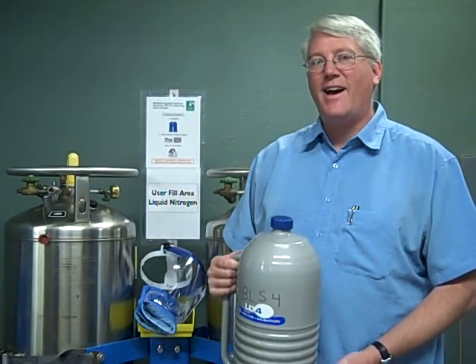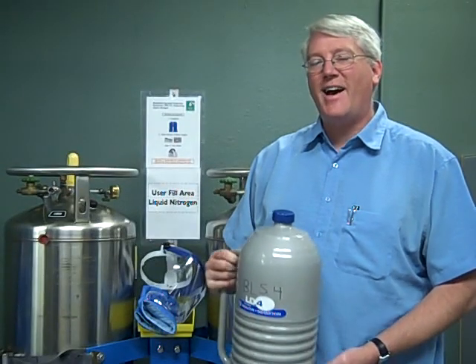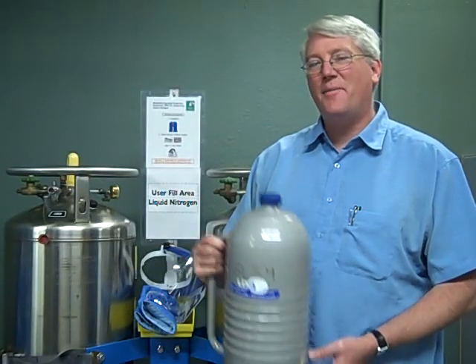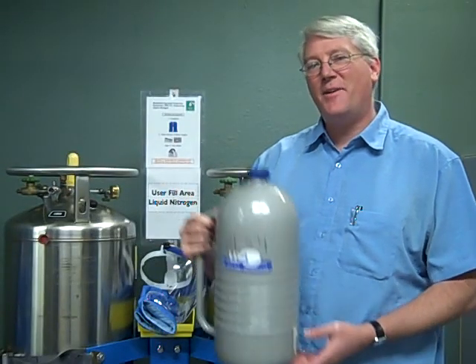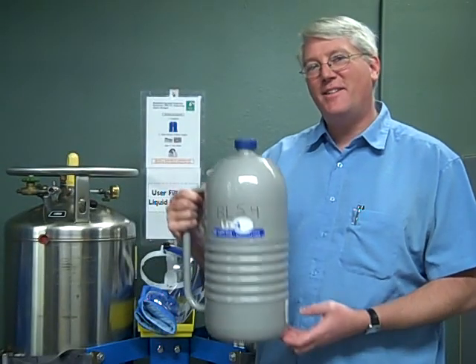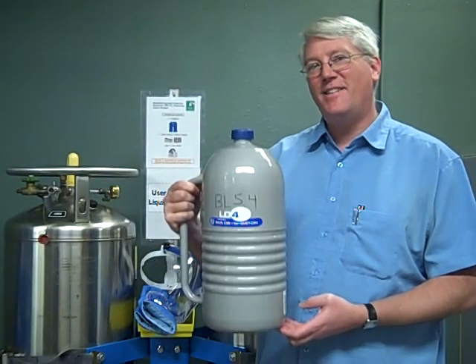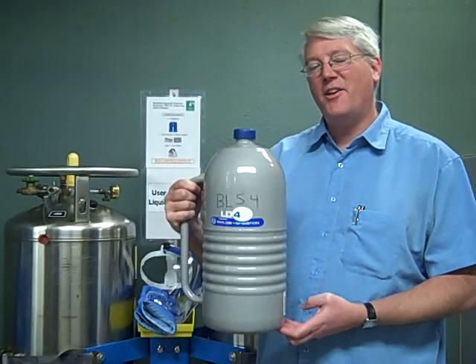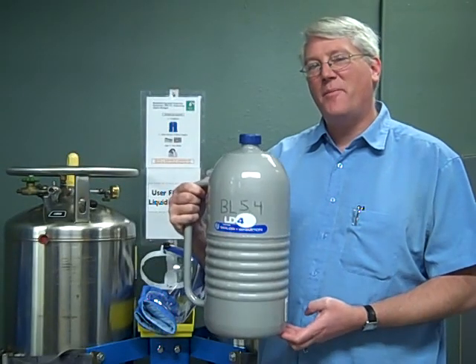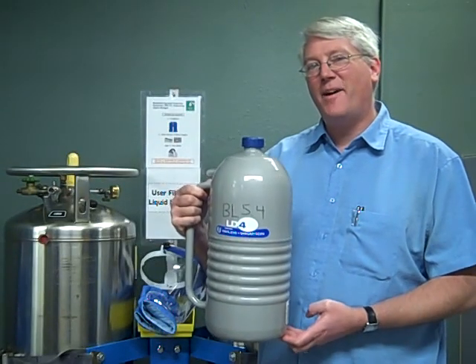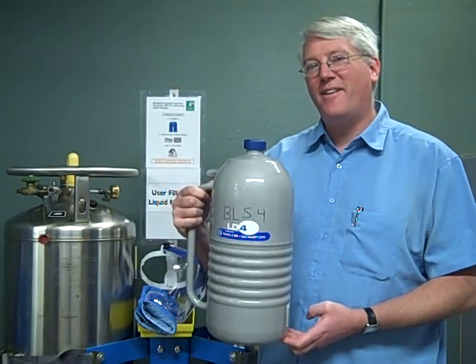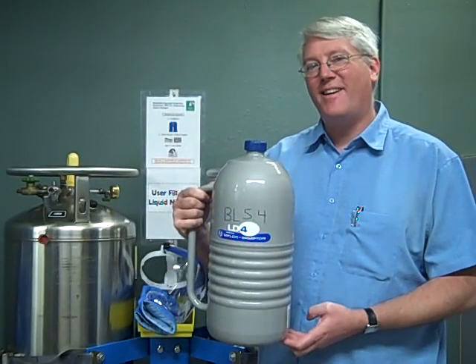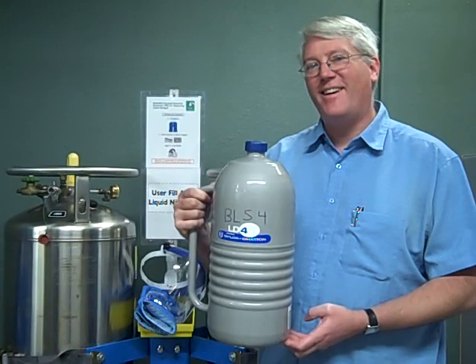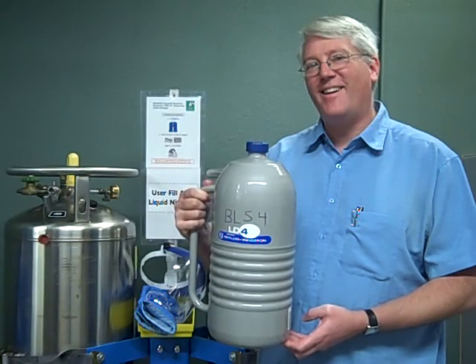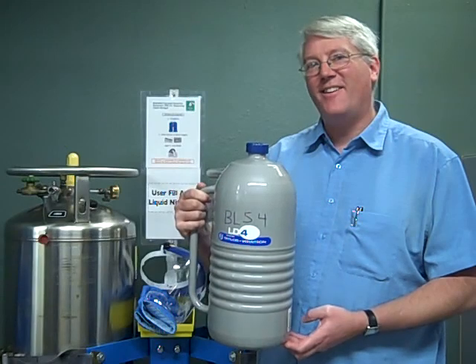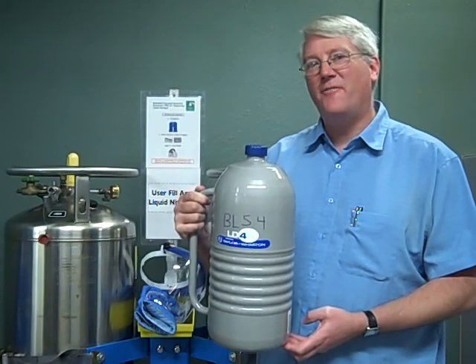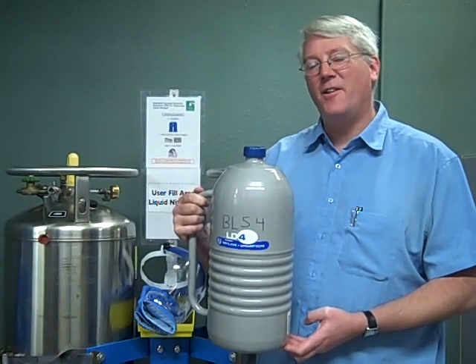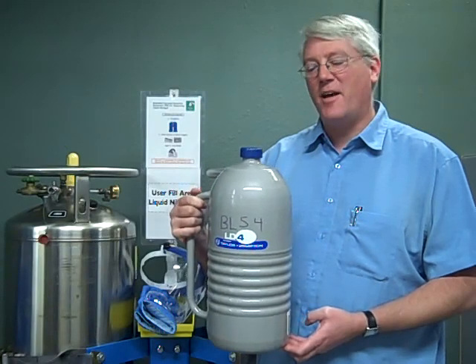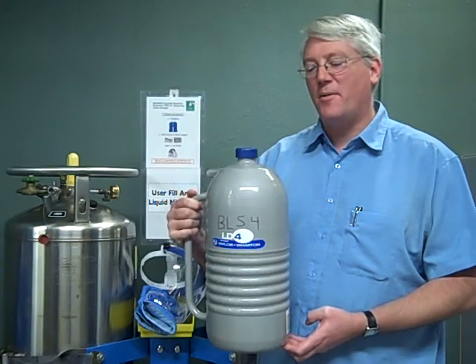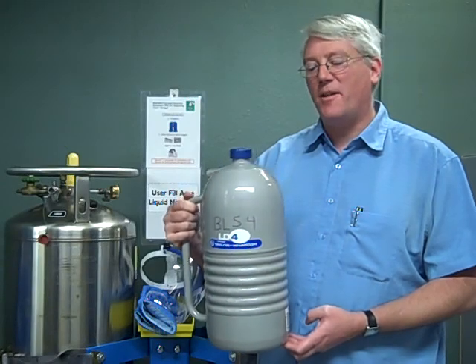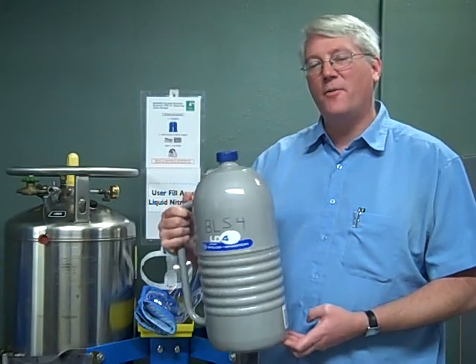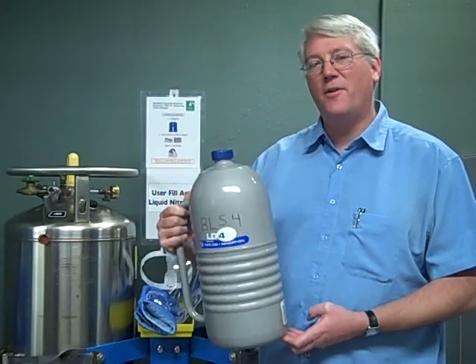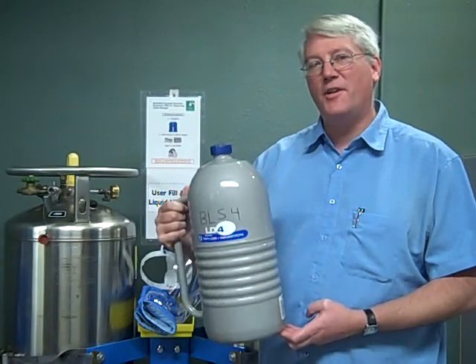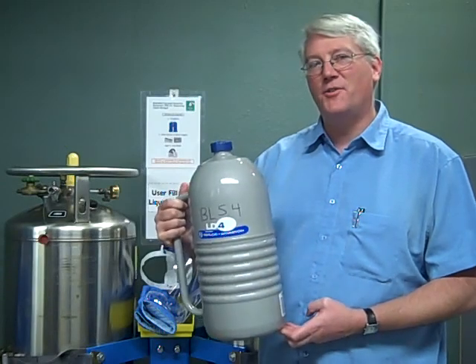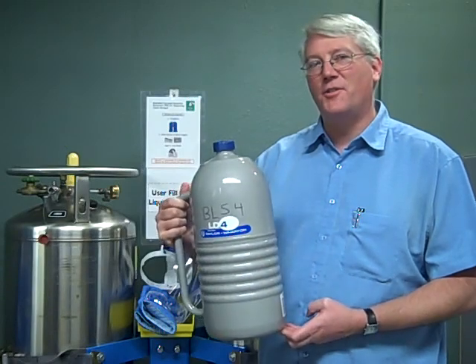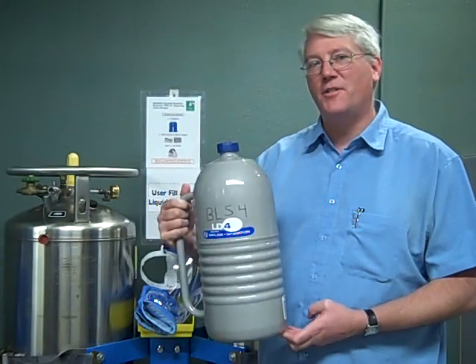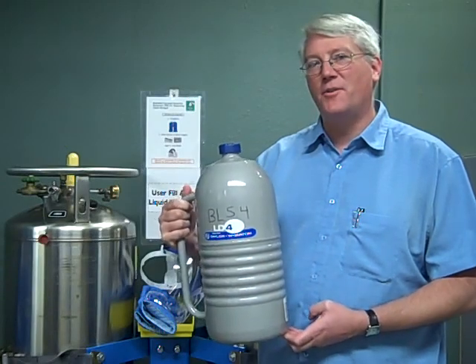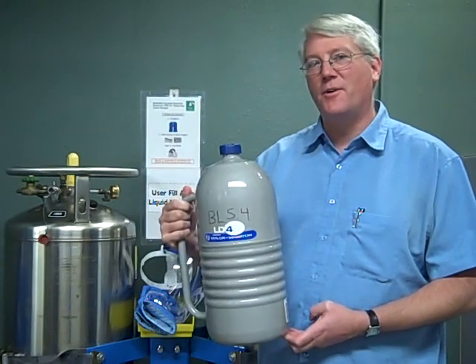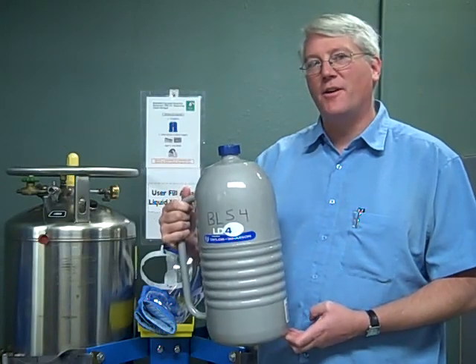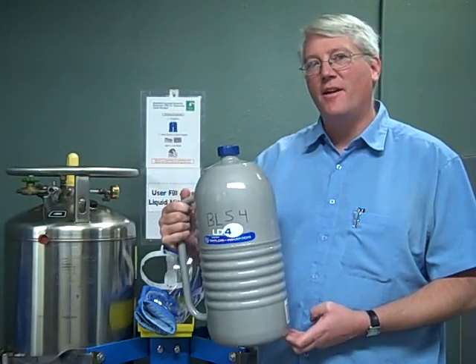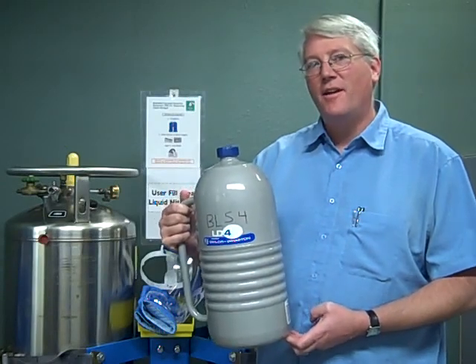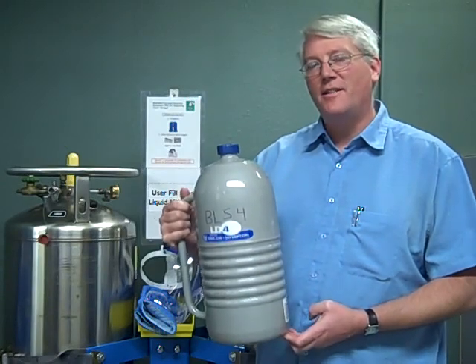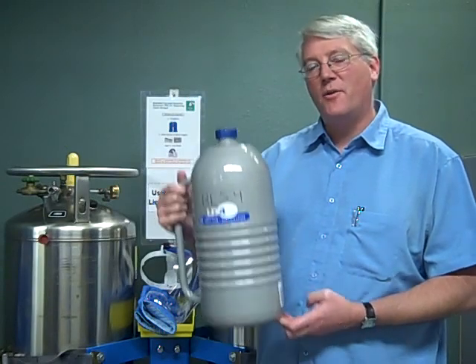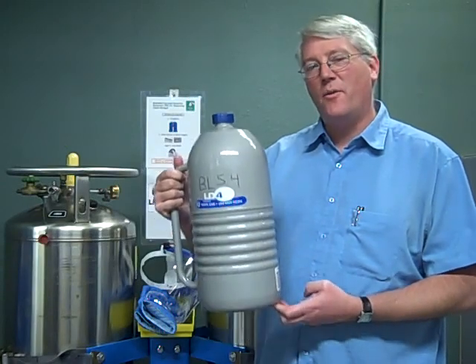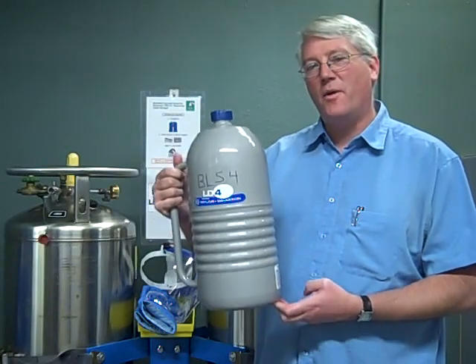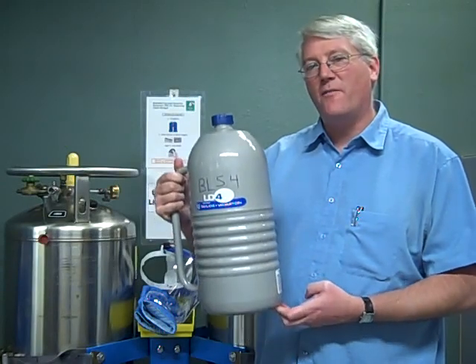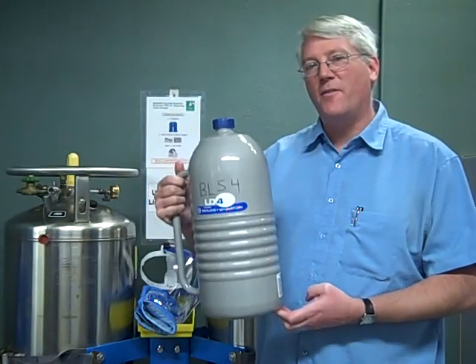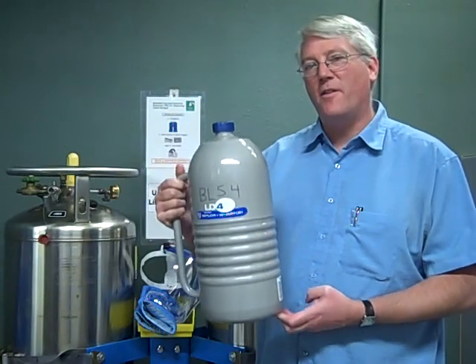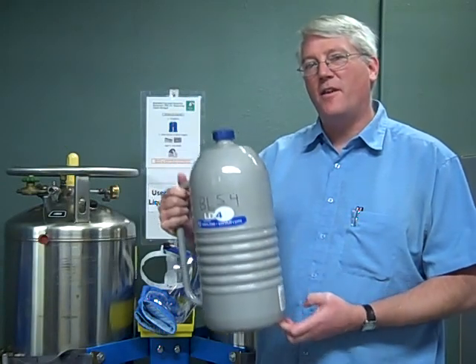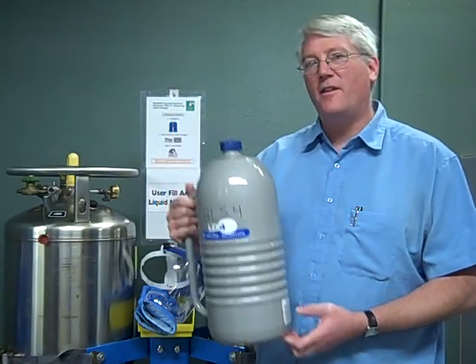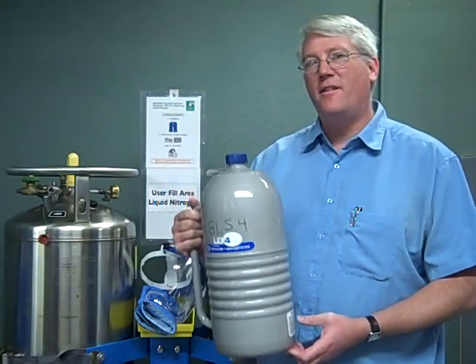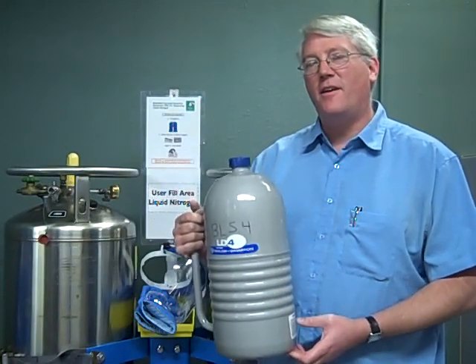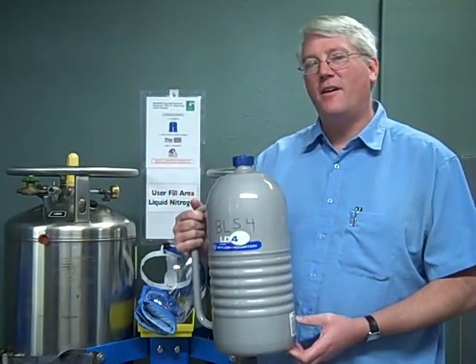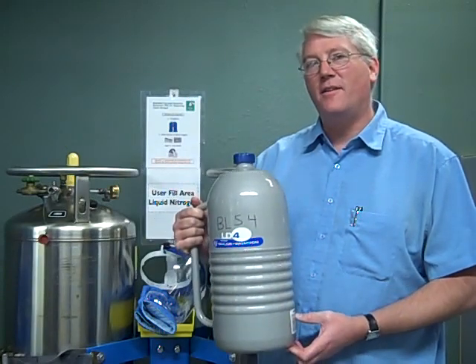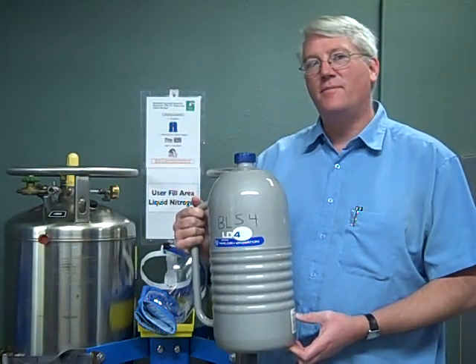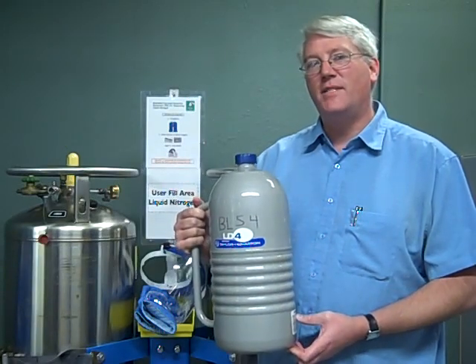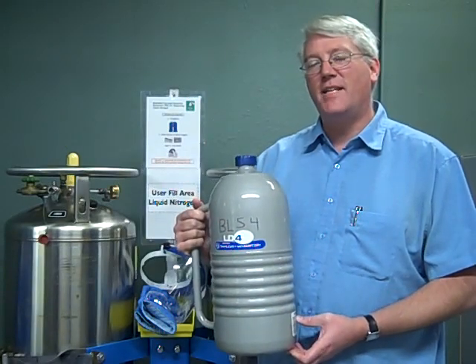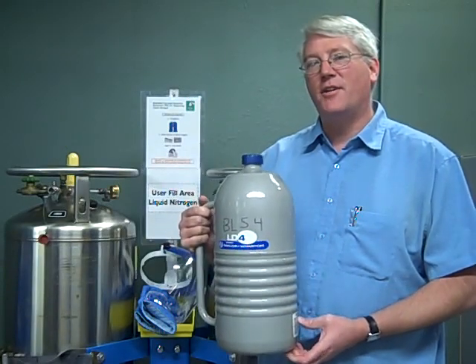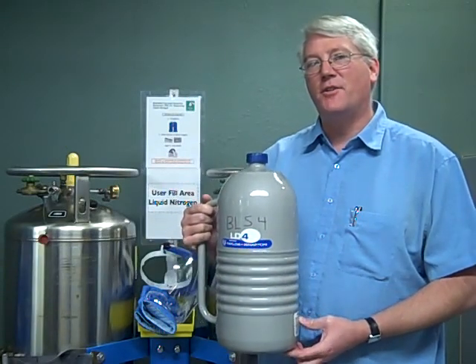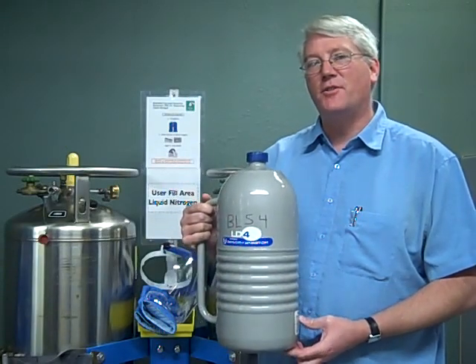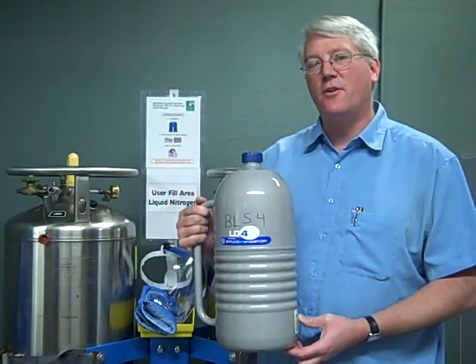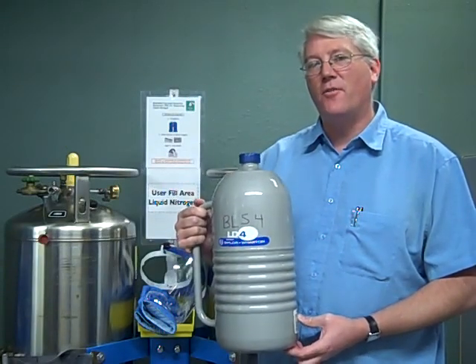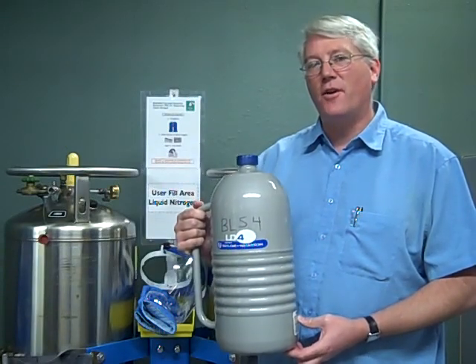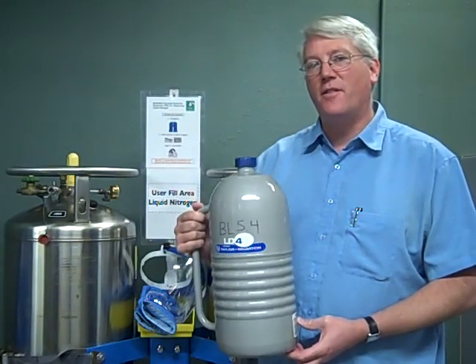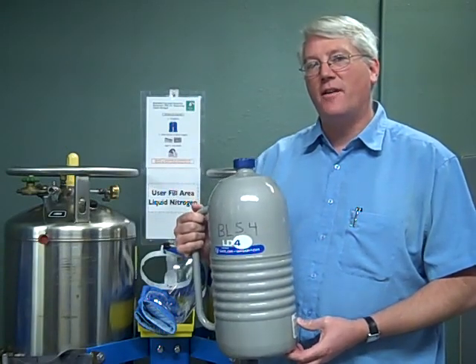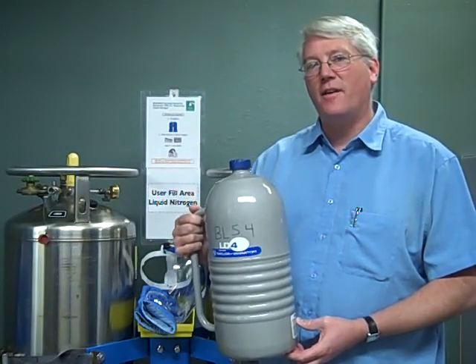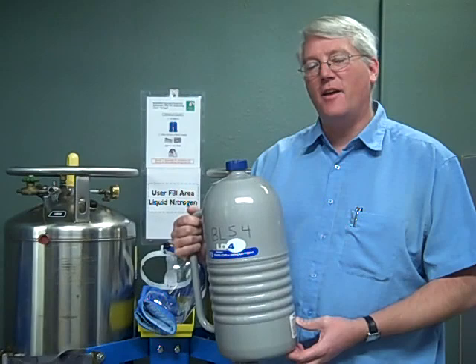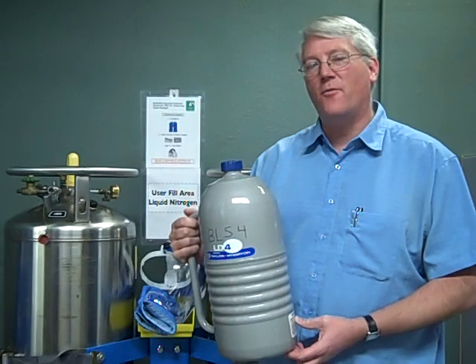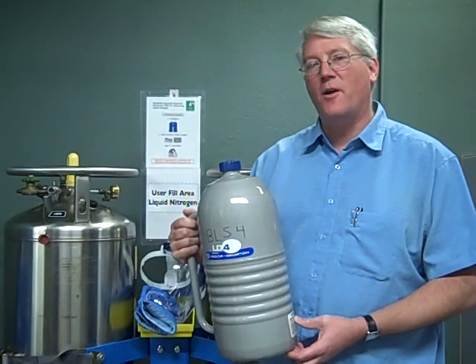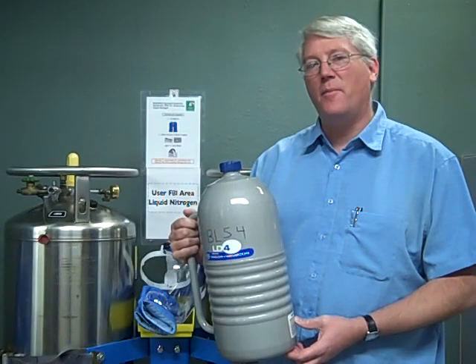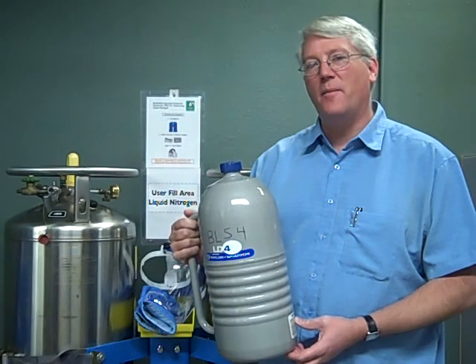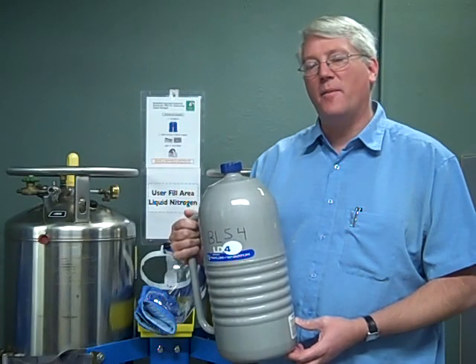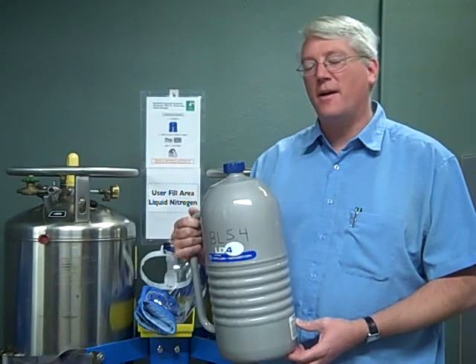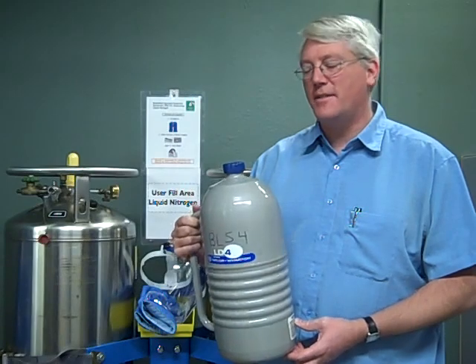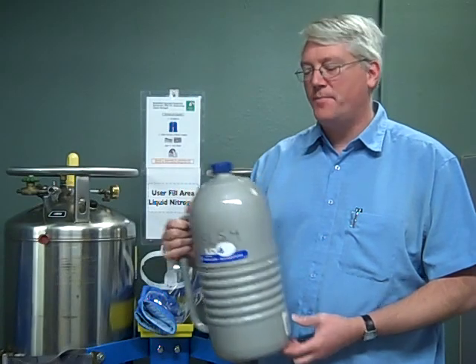Hi, I'm going to tell you about filling up a liquid nitrogen dewar so that we can fill the detectors over at the infrared beam lines.